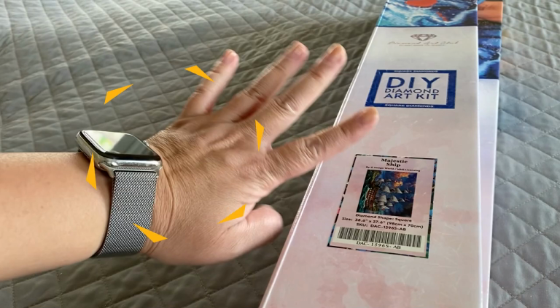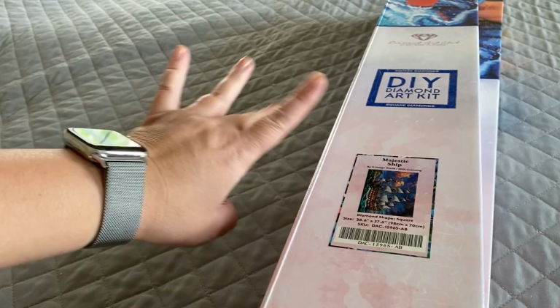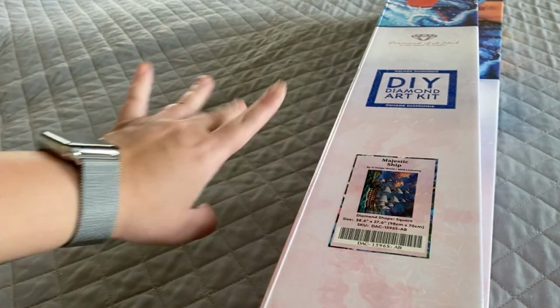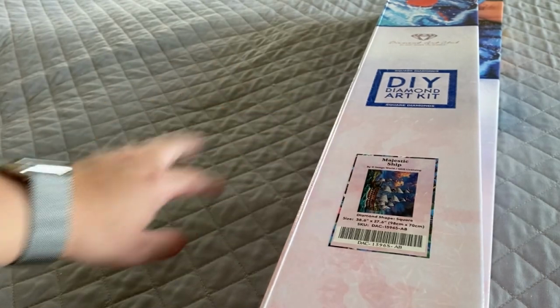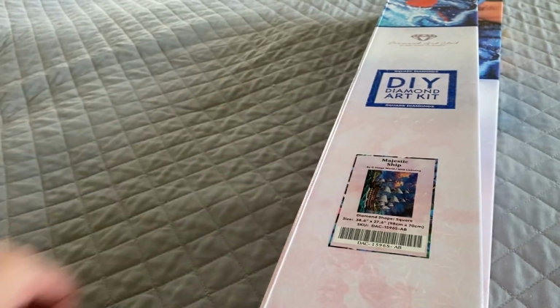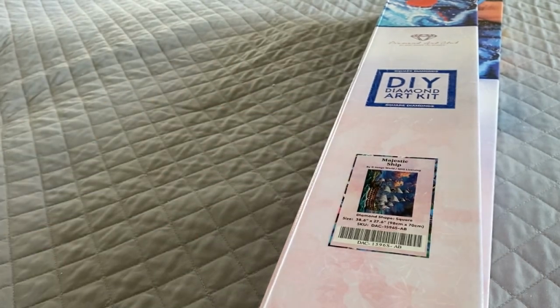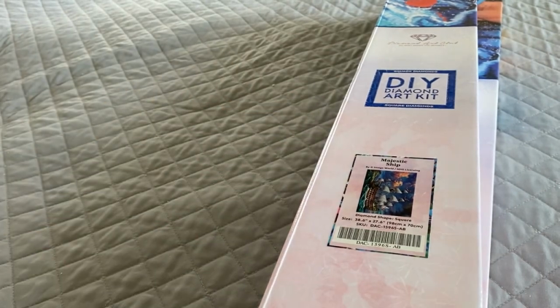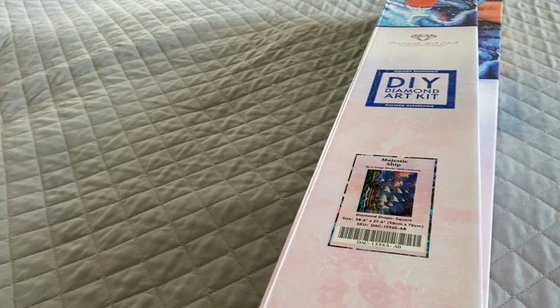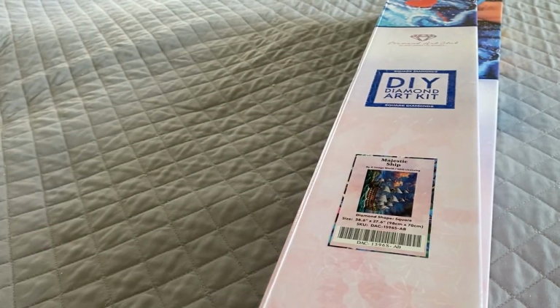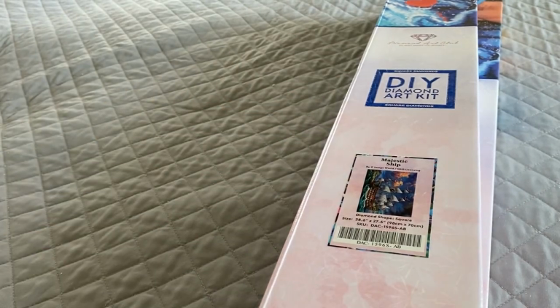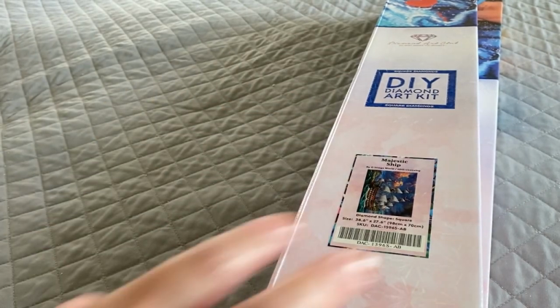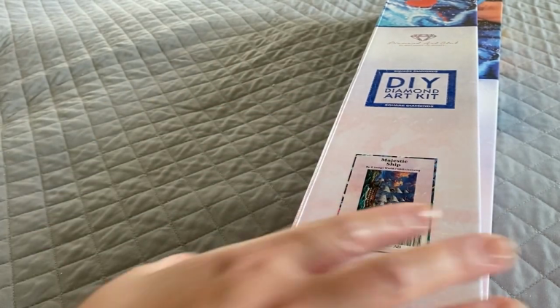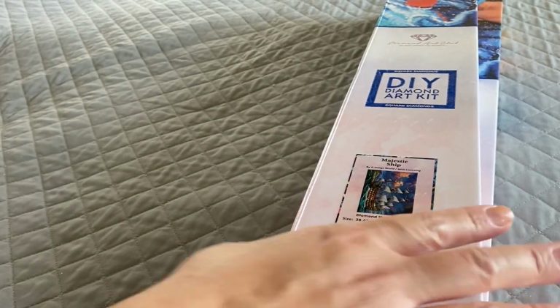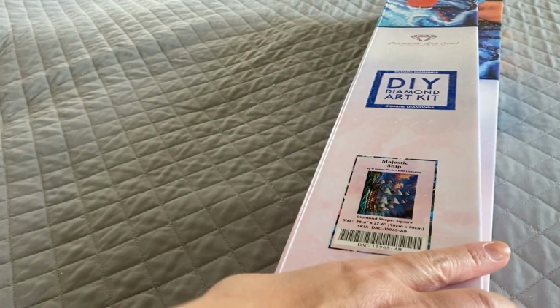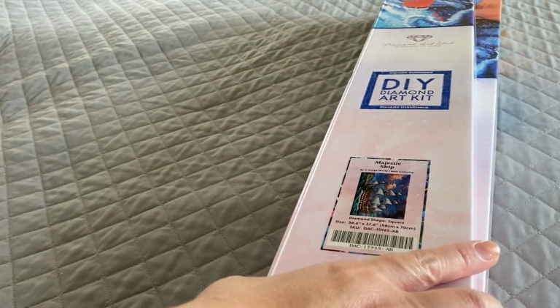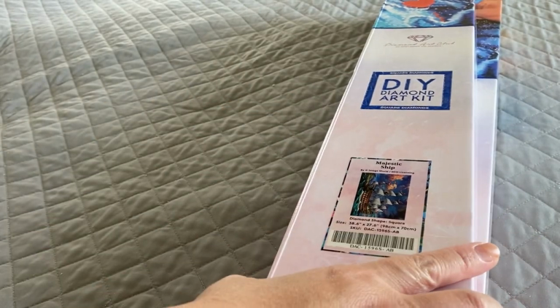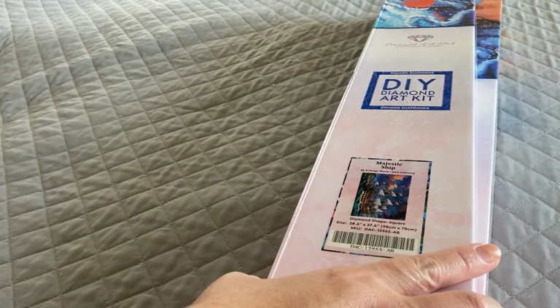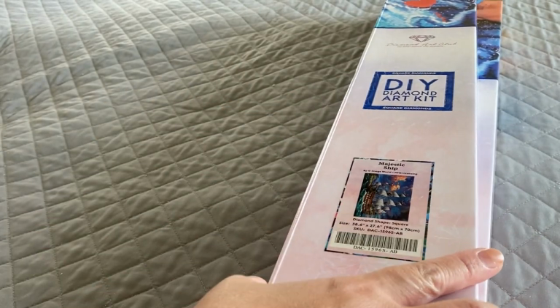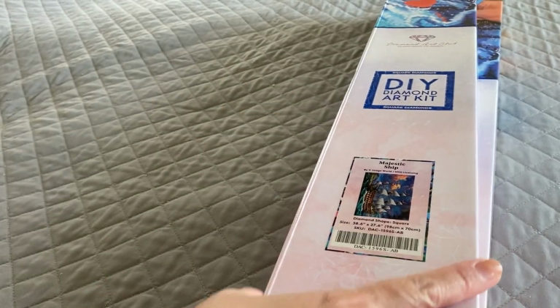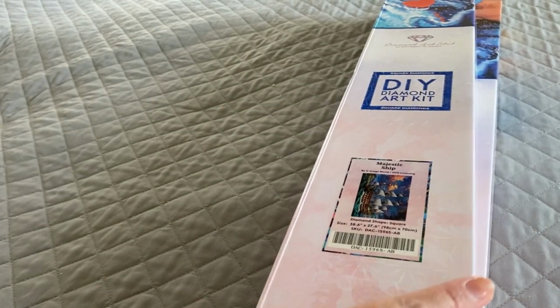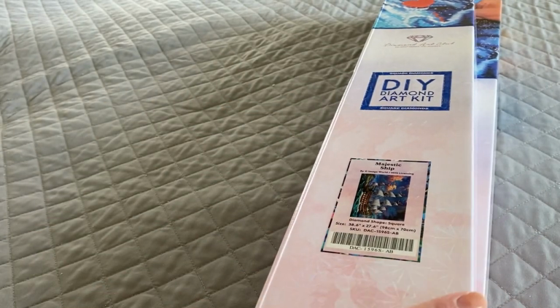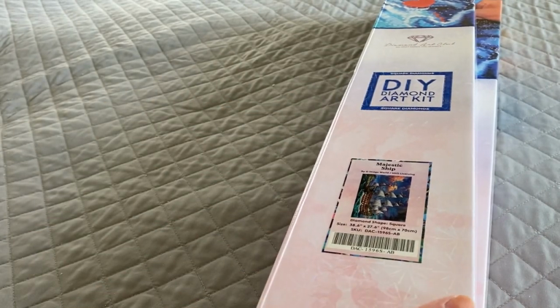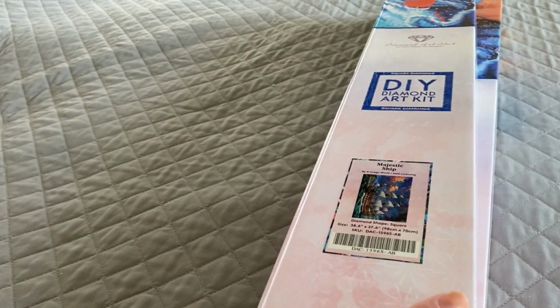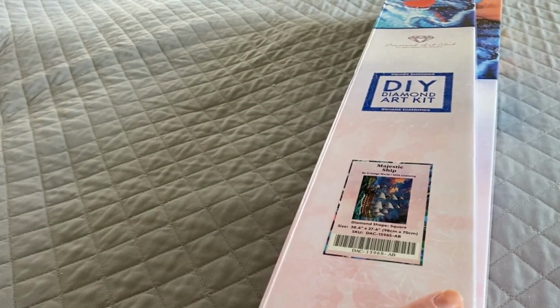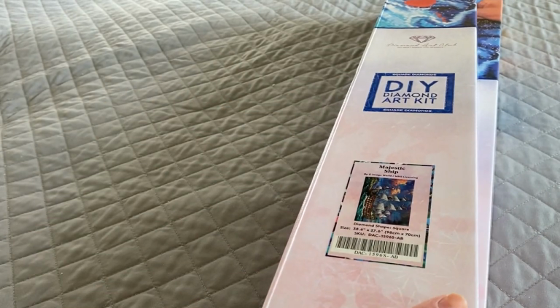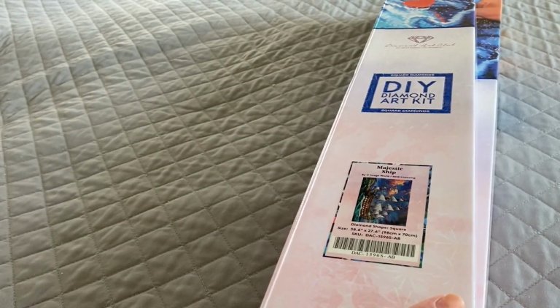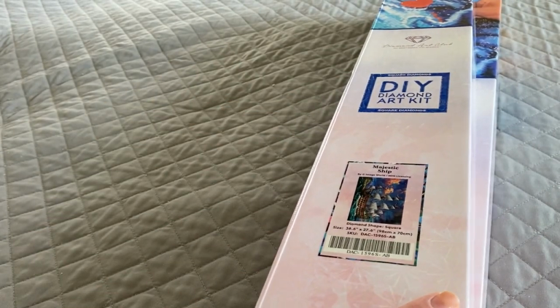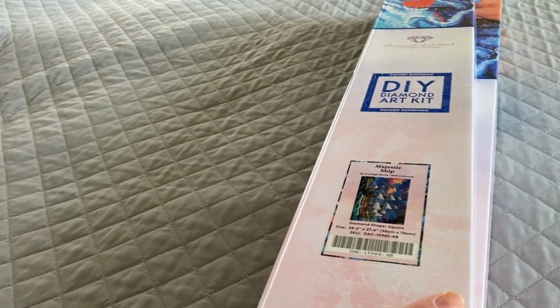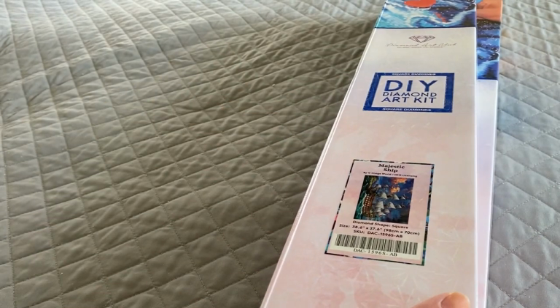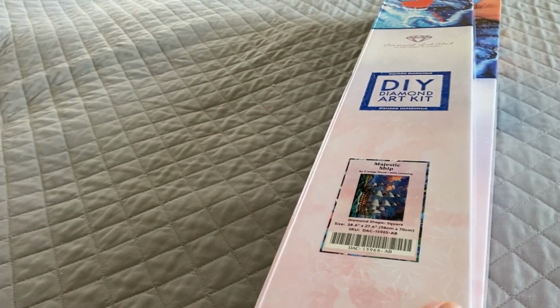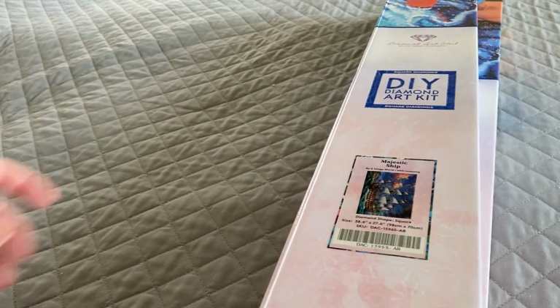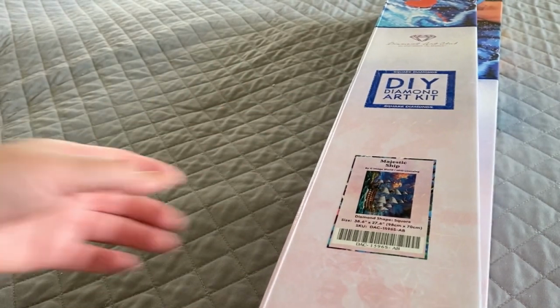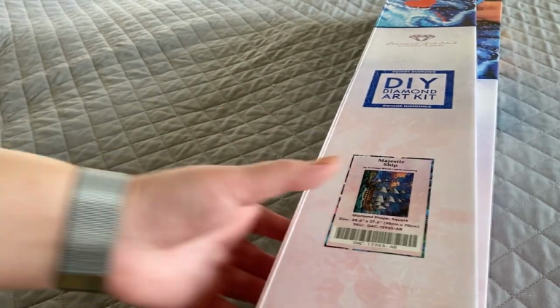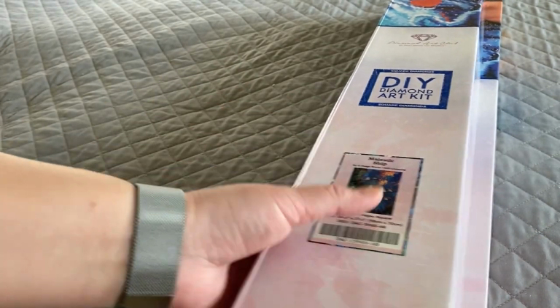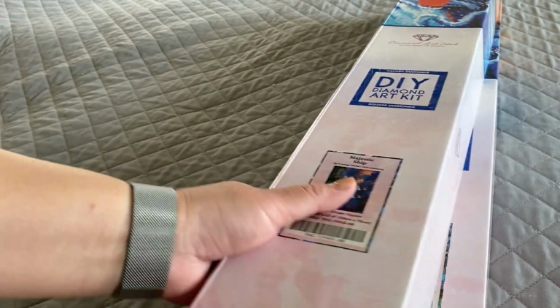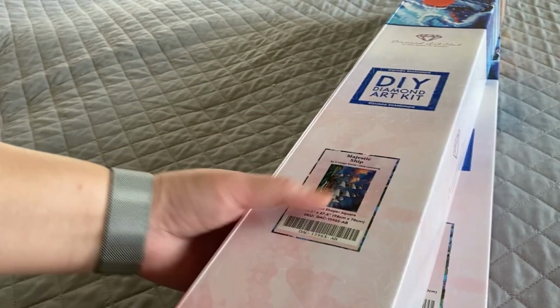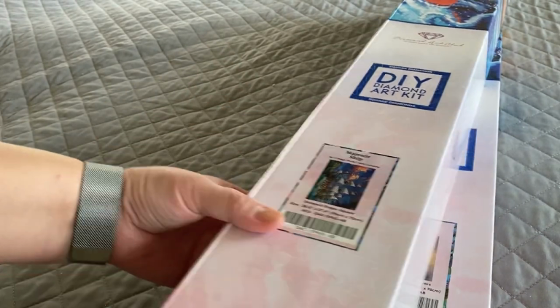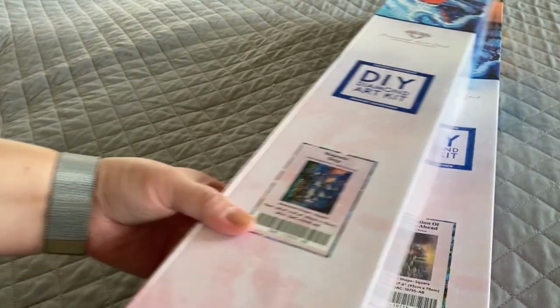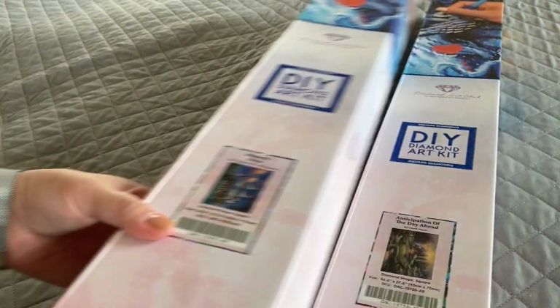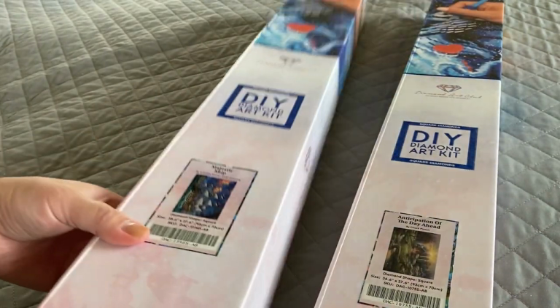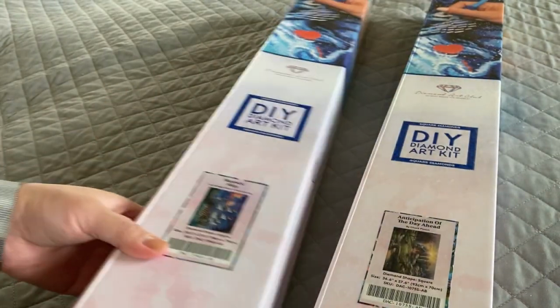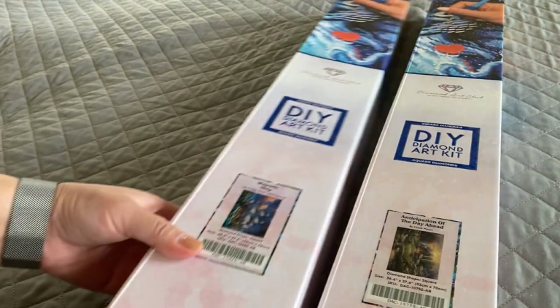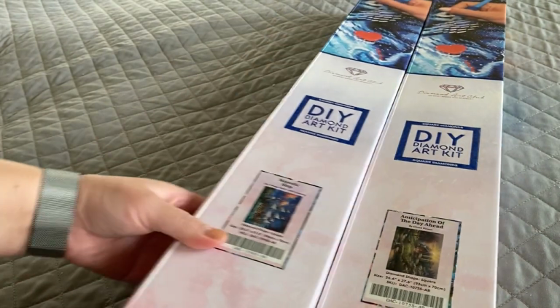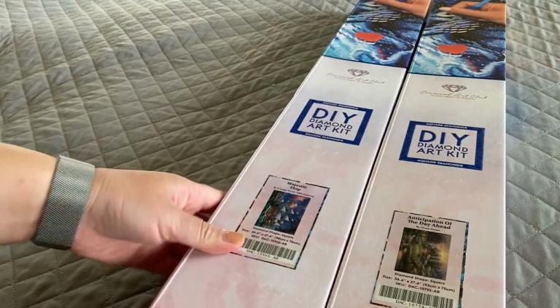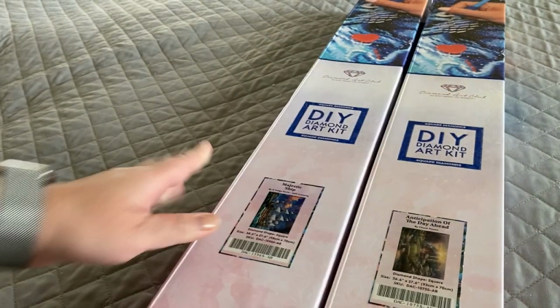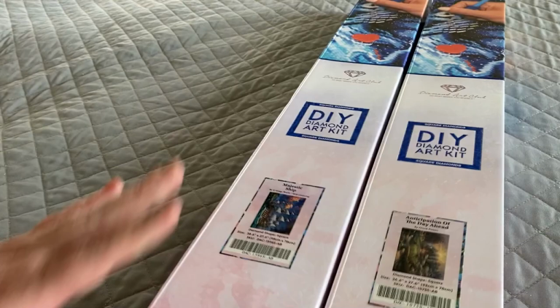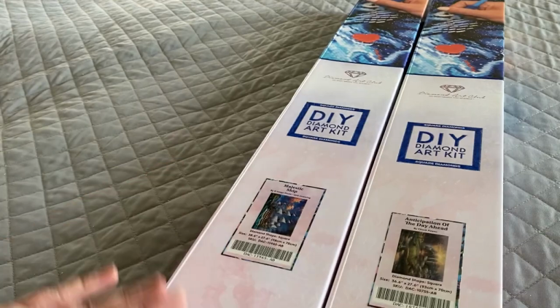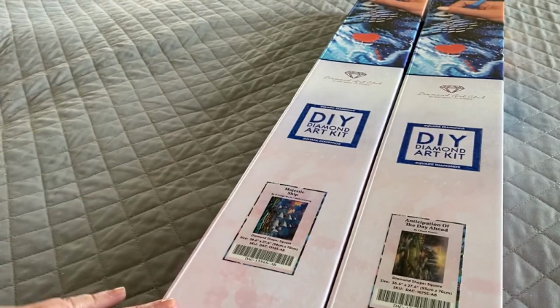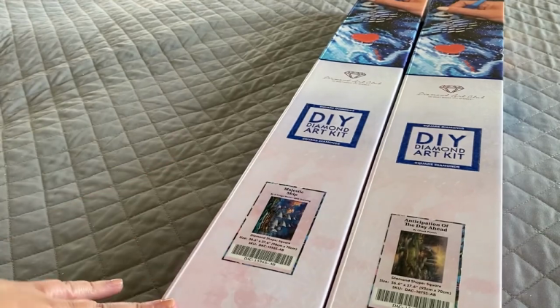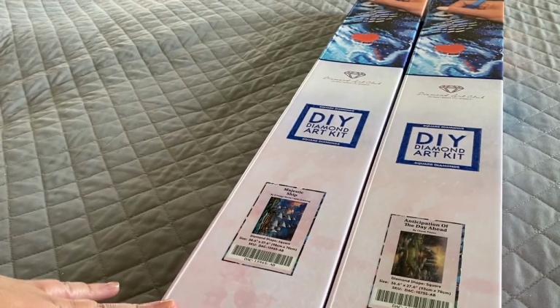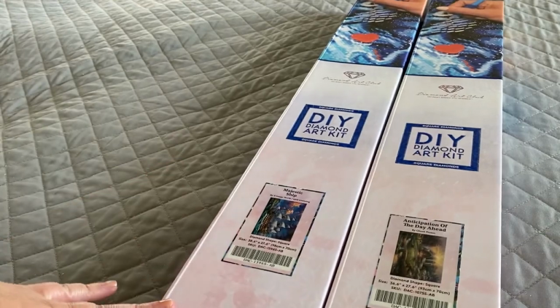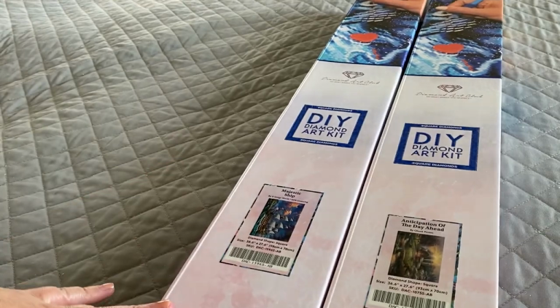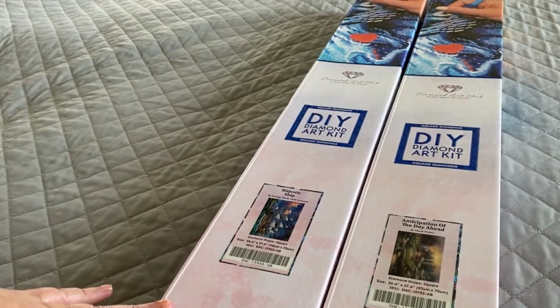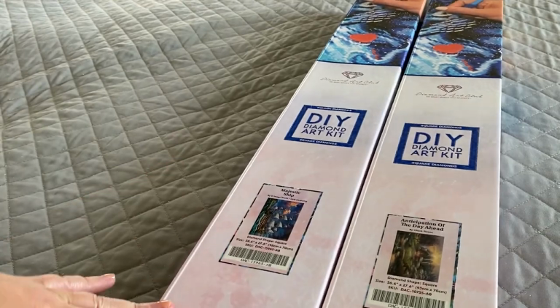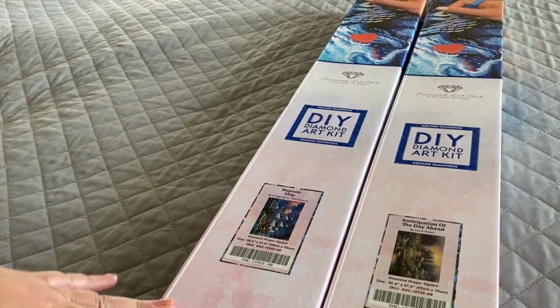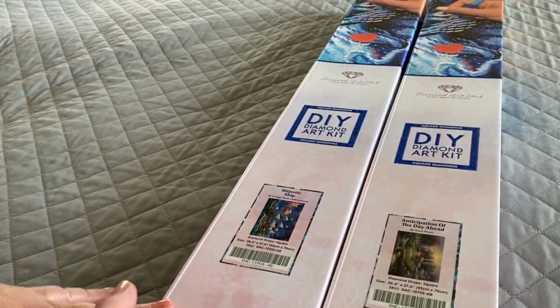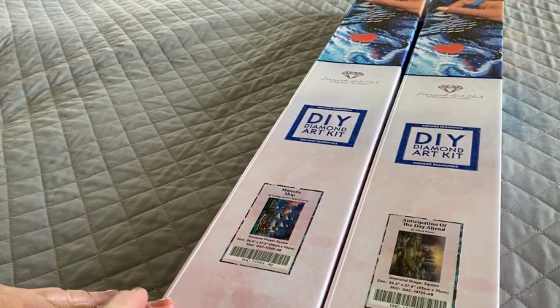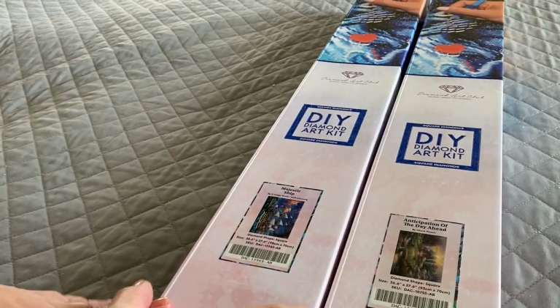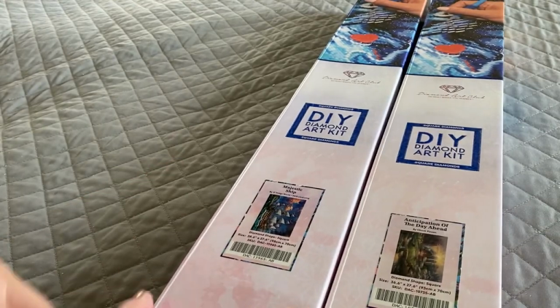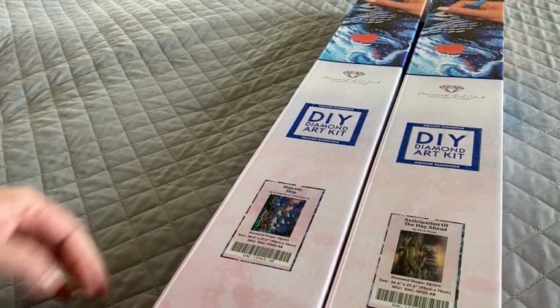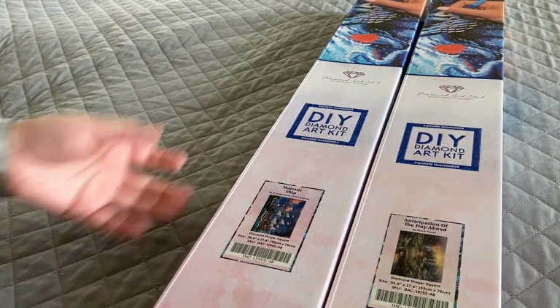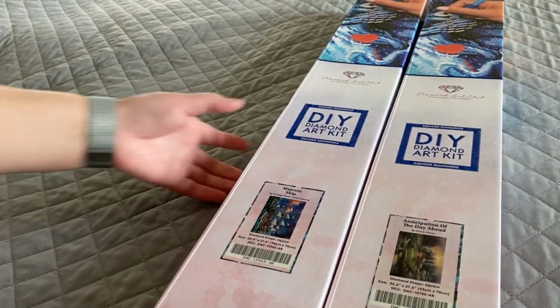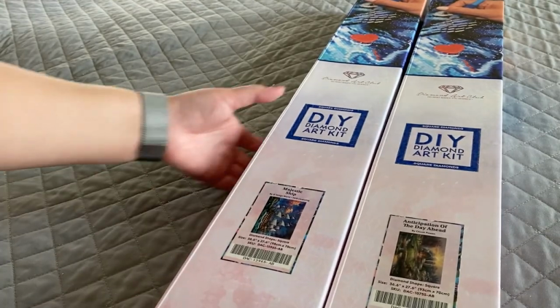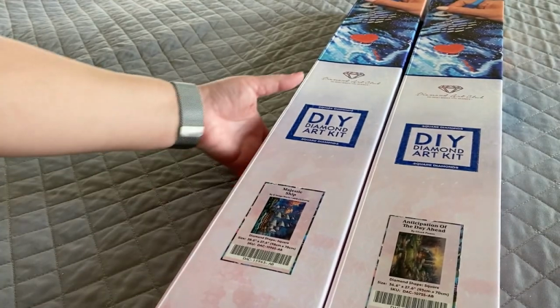Hi everyone, it's Dobra. Hope you're all doing well. Today I got two square unboxings, both from Diamond Art Club.